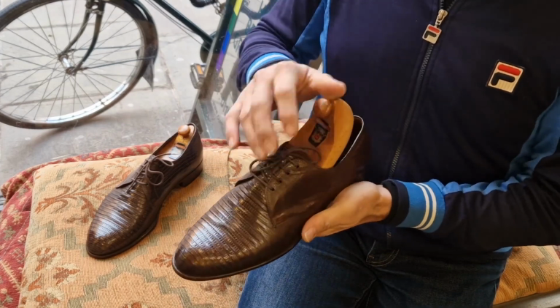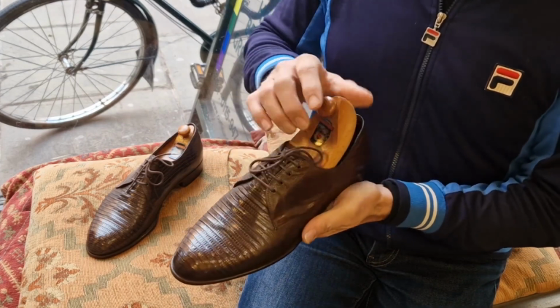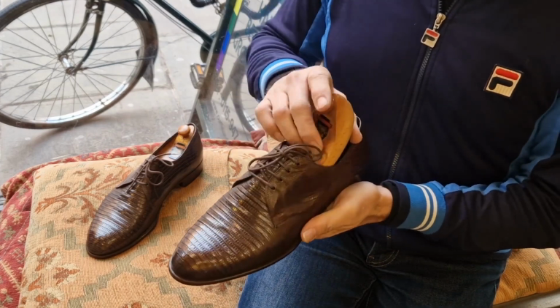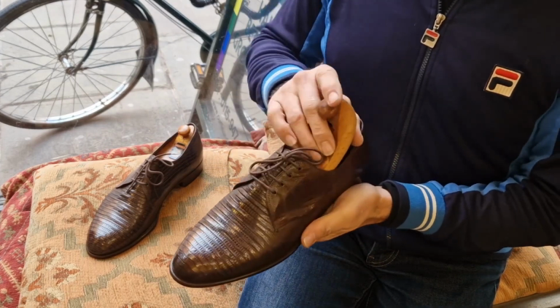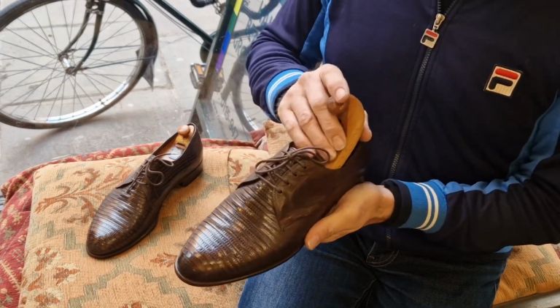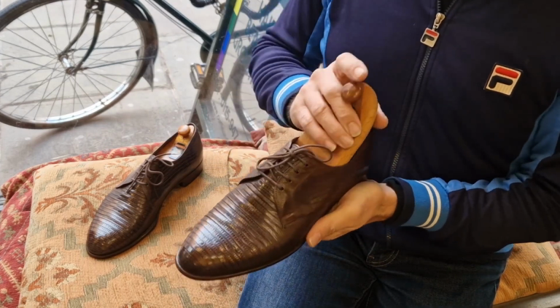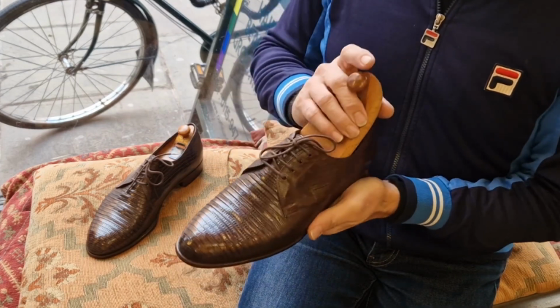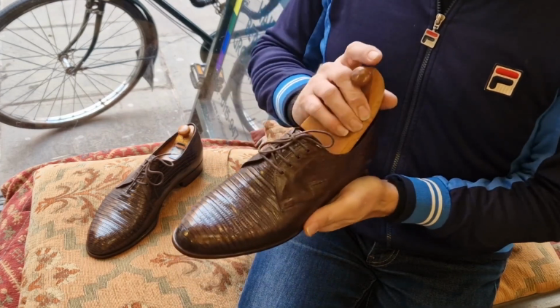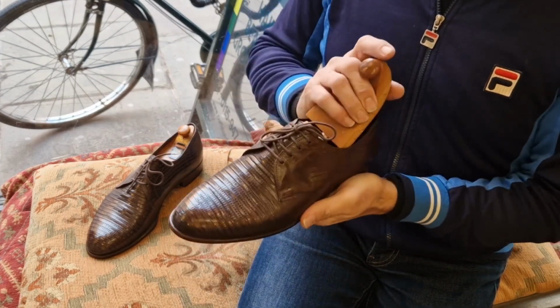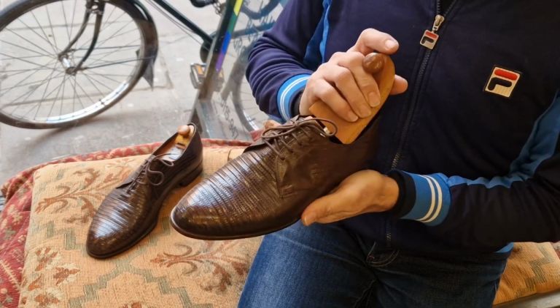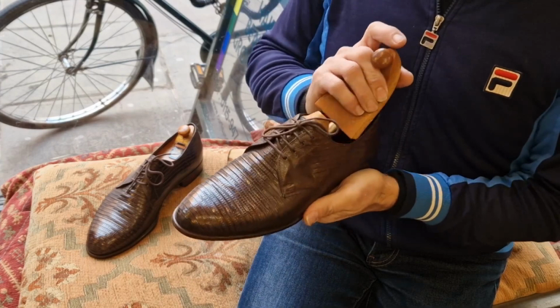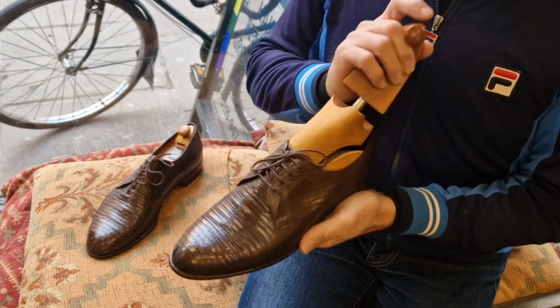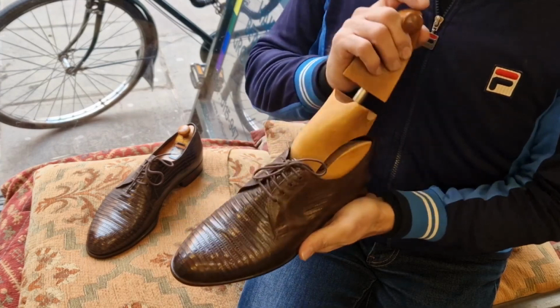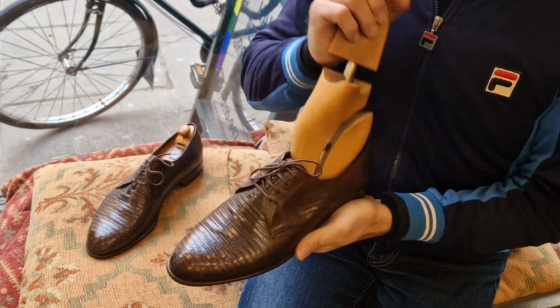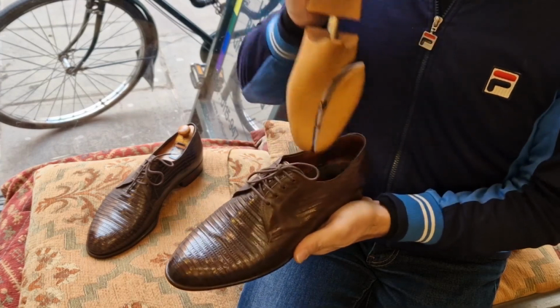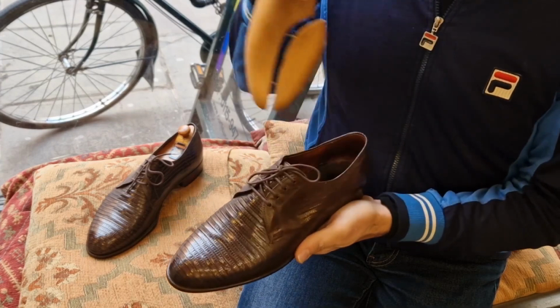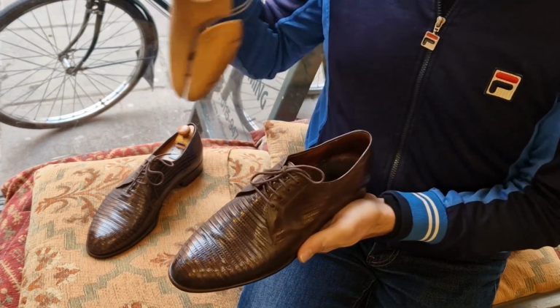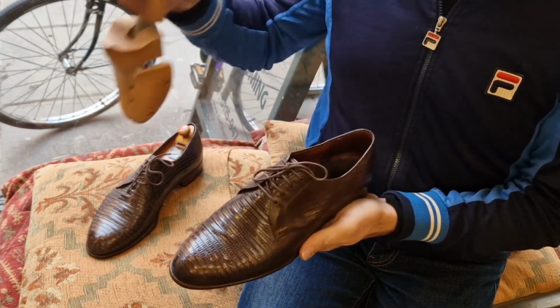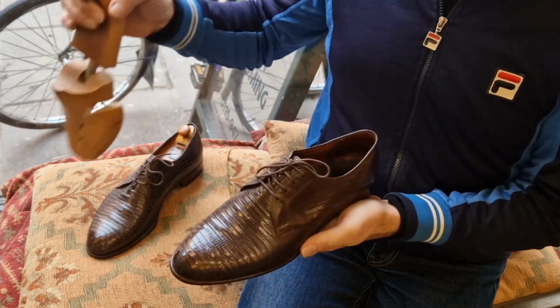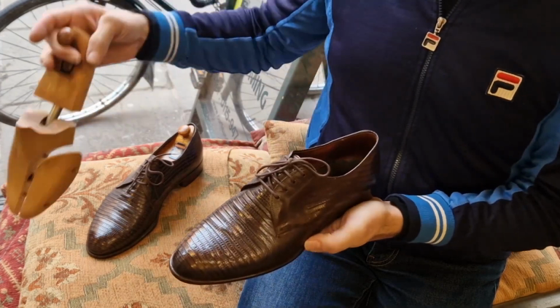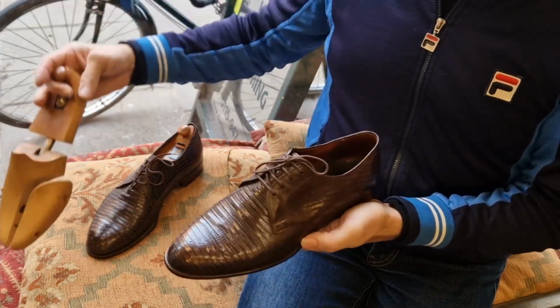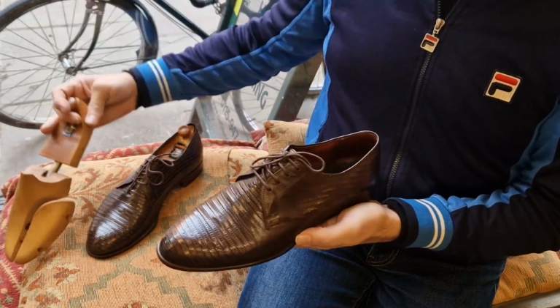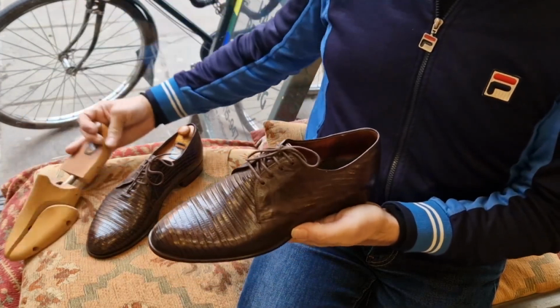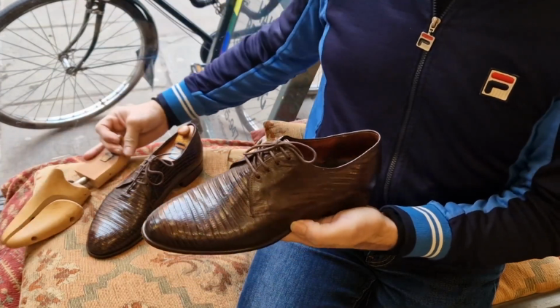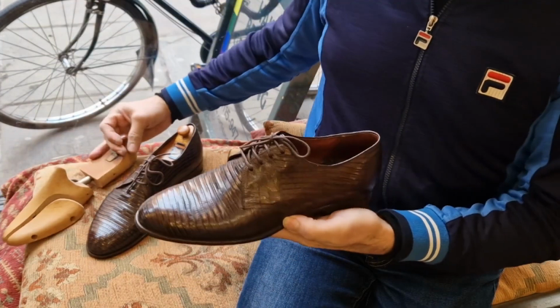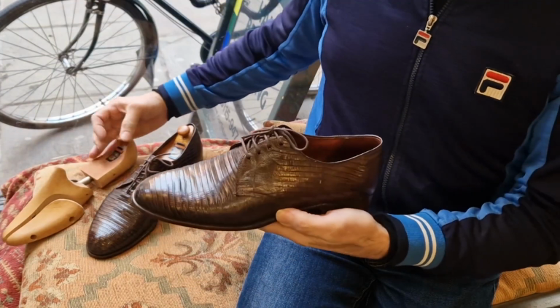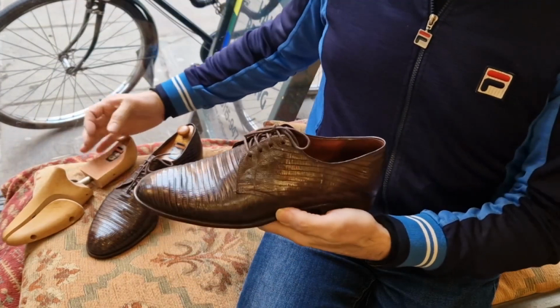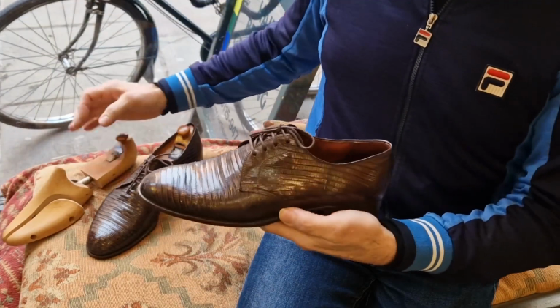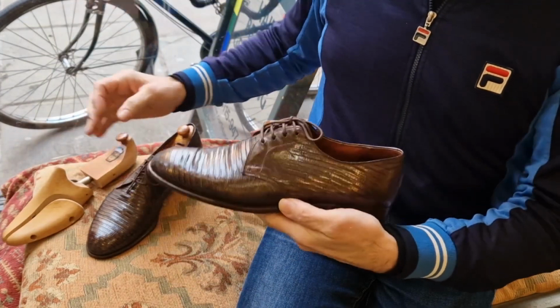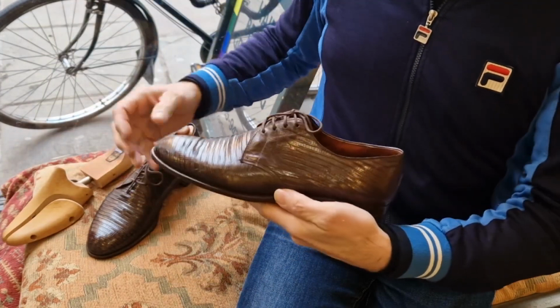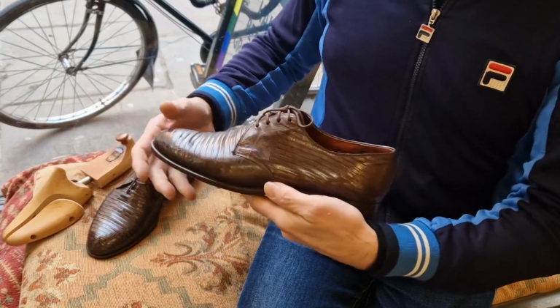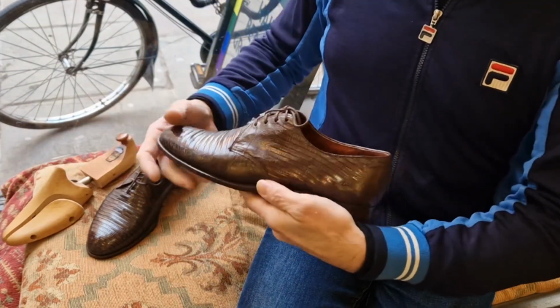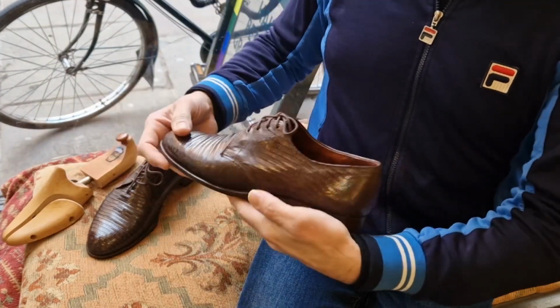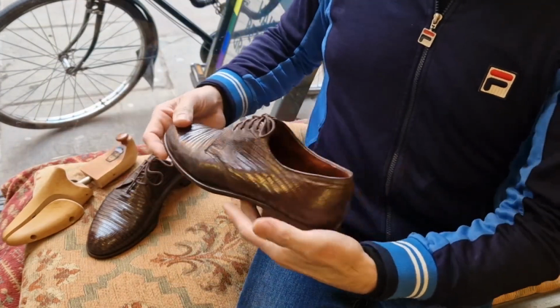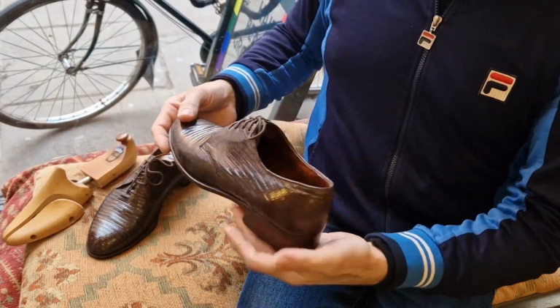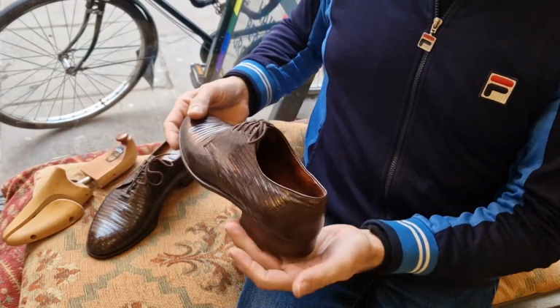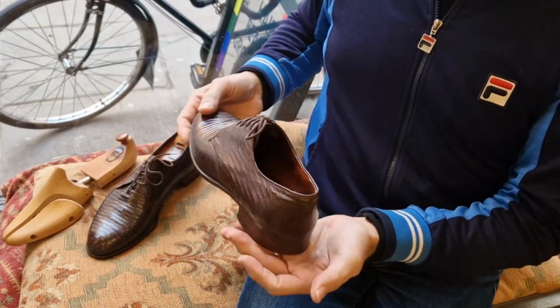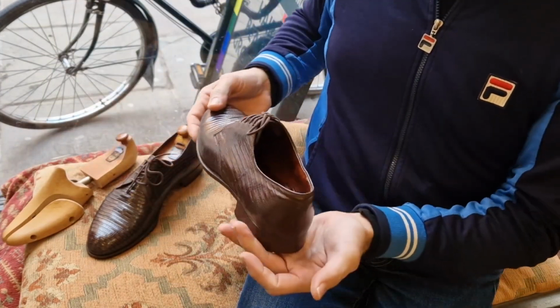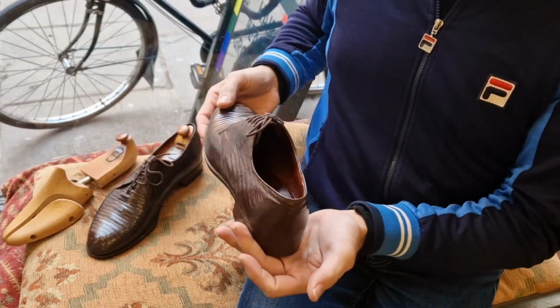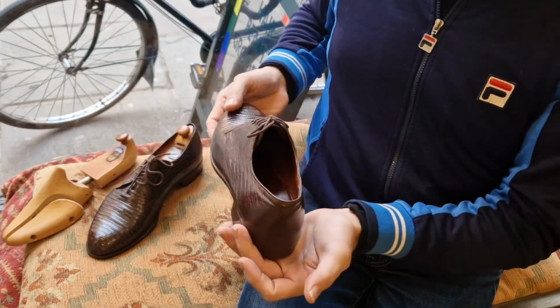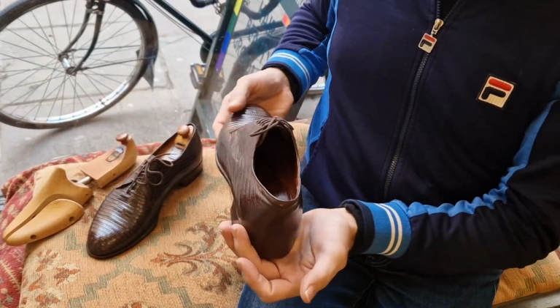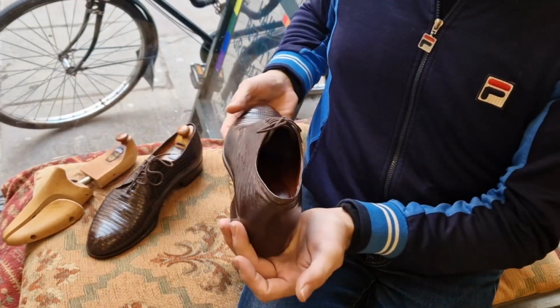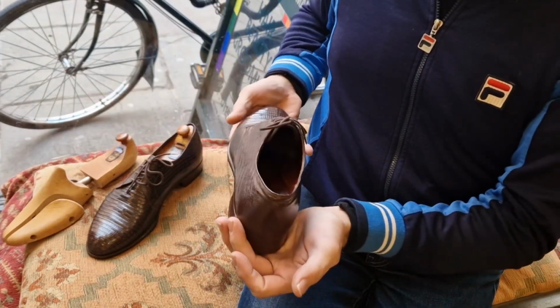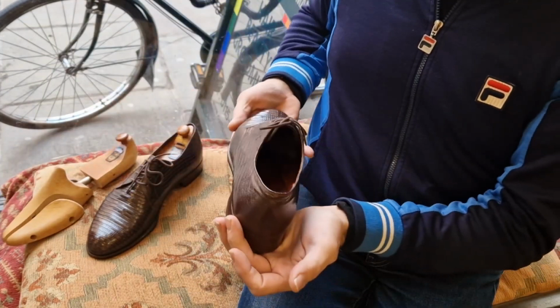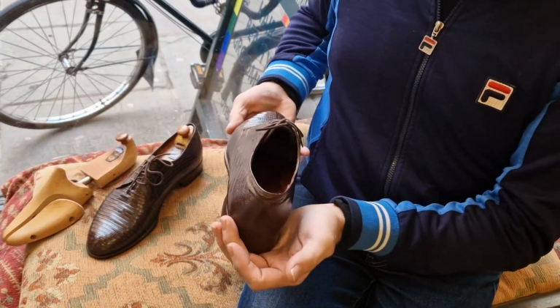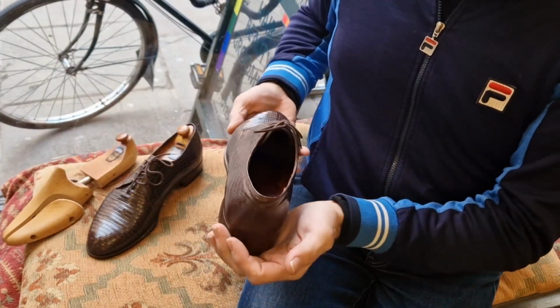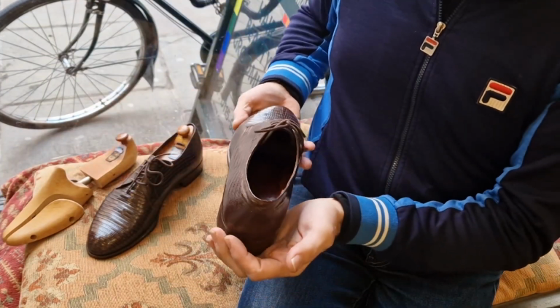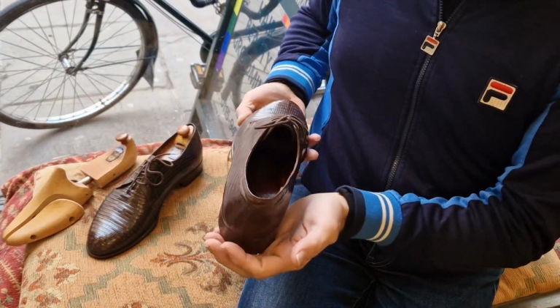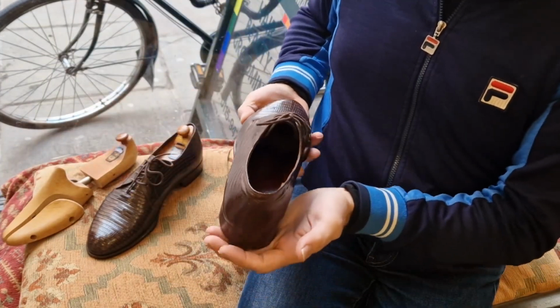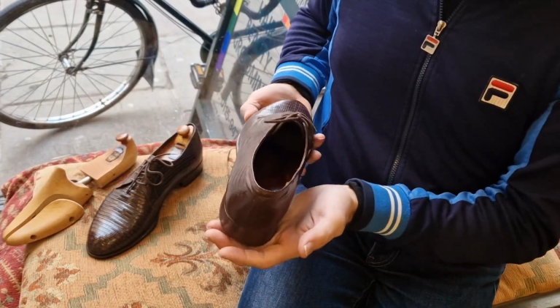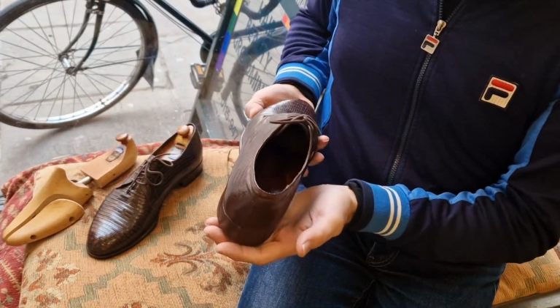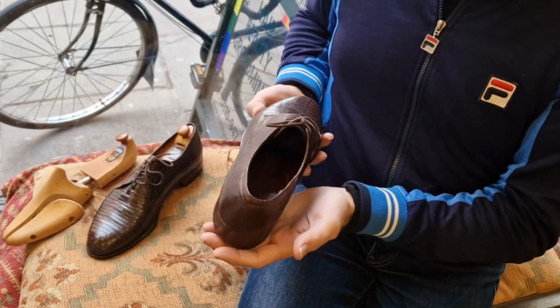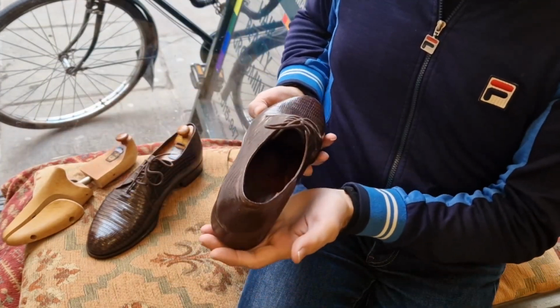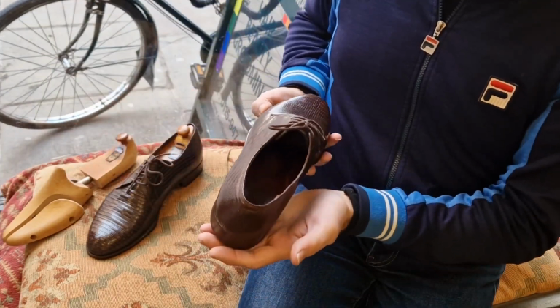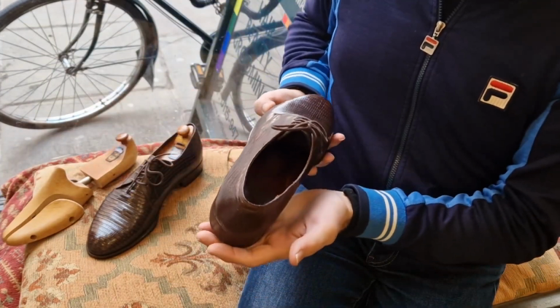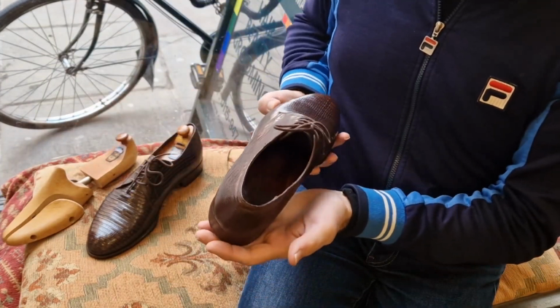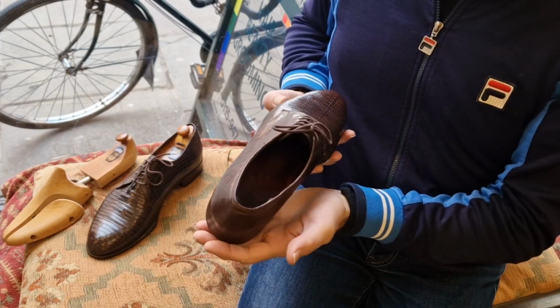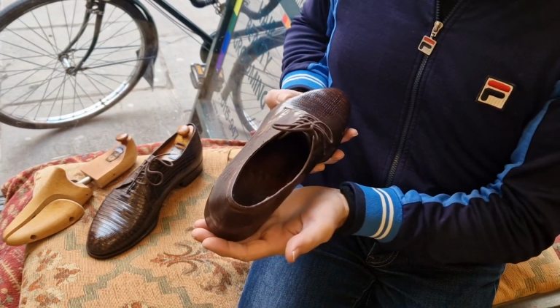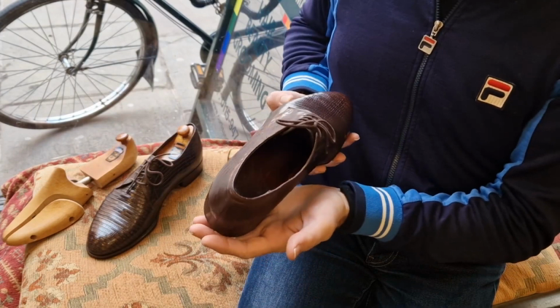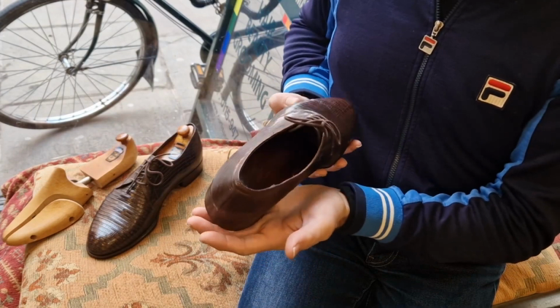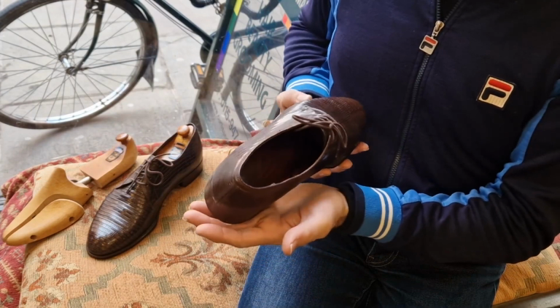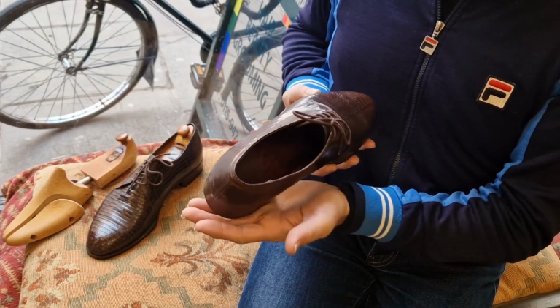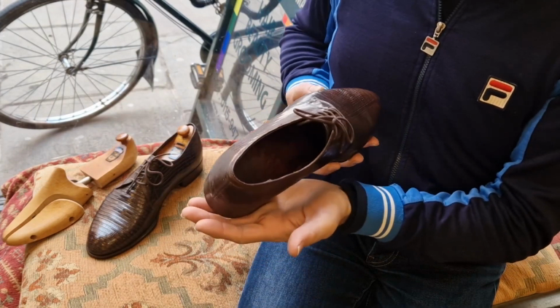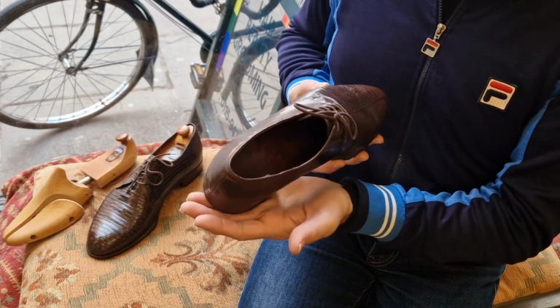They're American, US made, made by E.T. Wright. These are E.T. Wright Whippets.